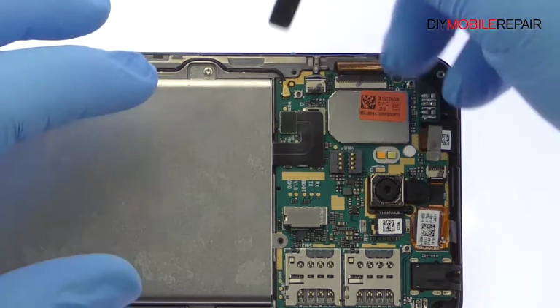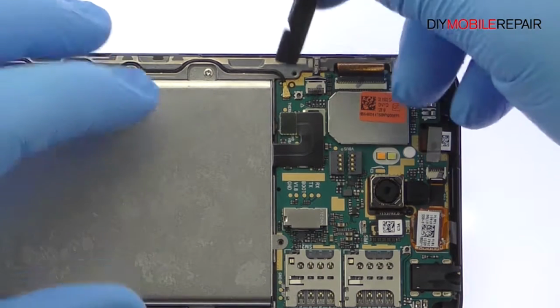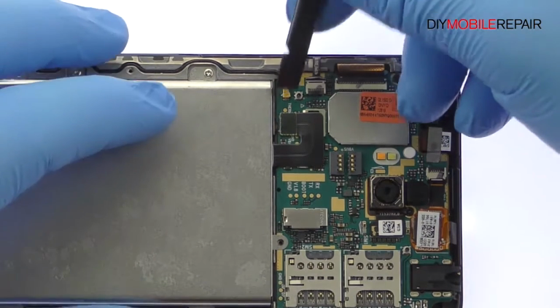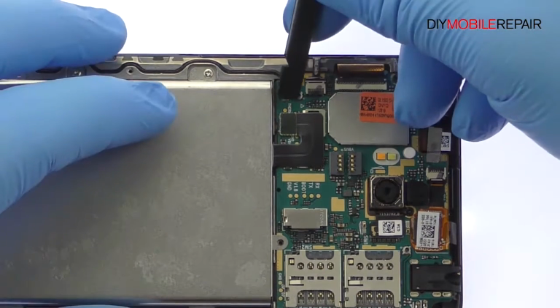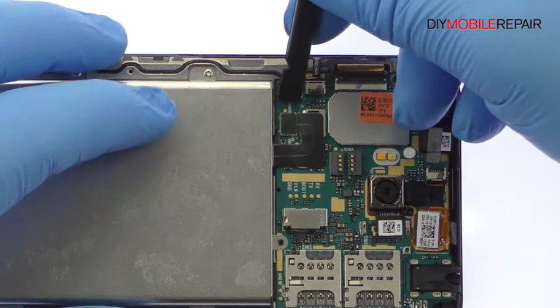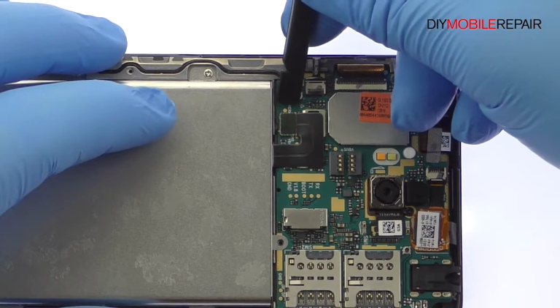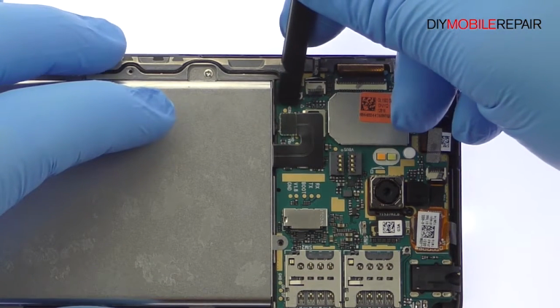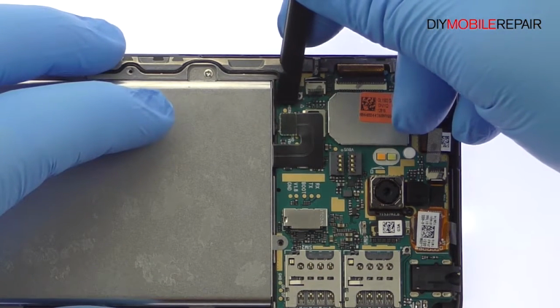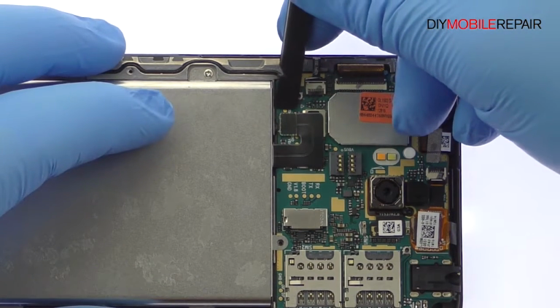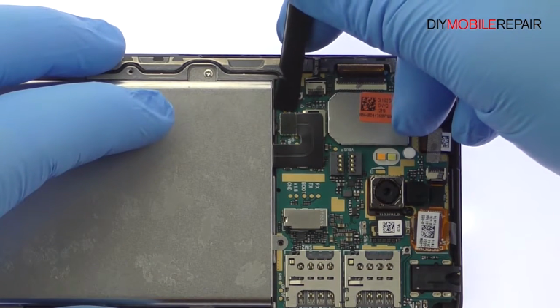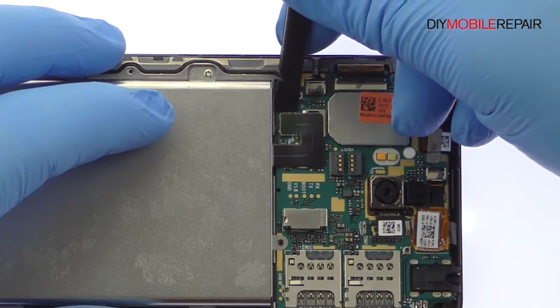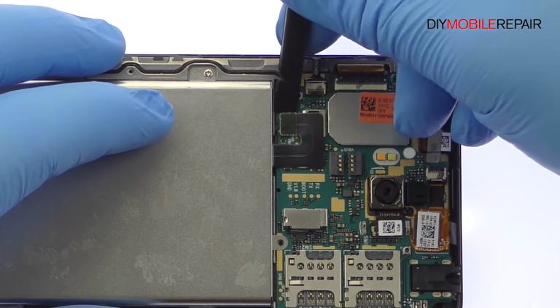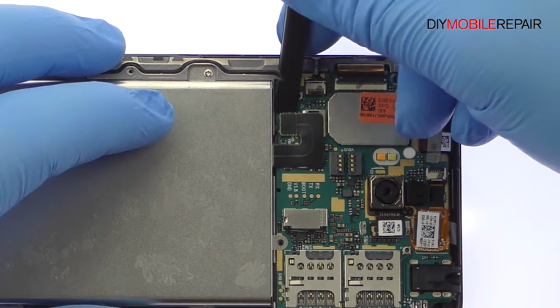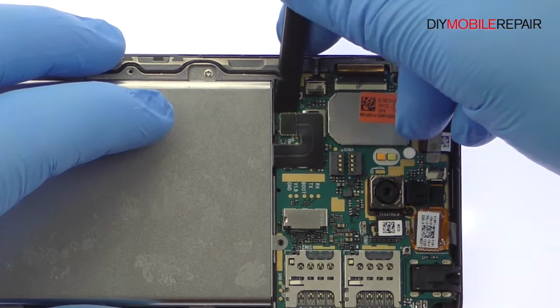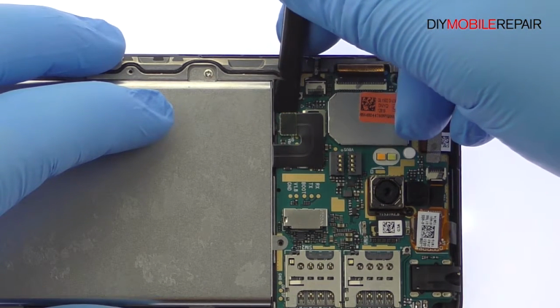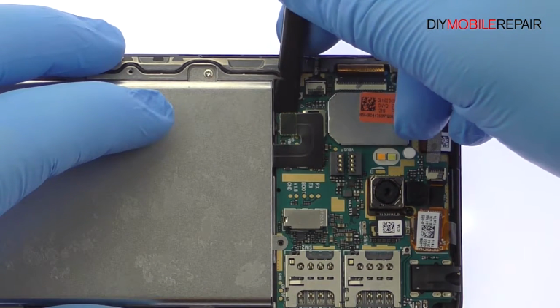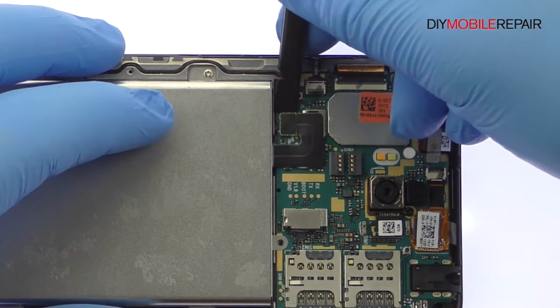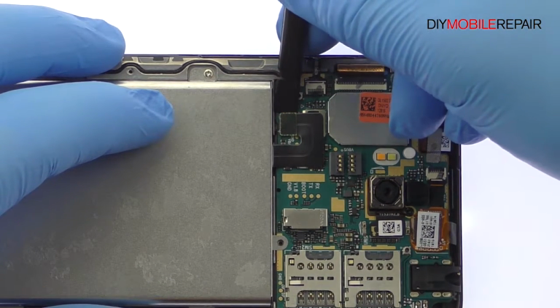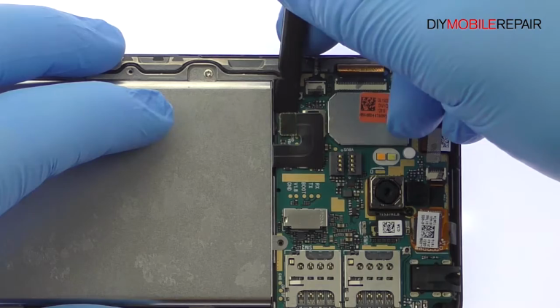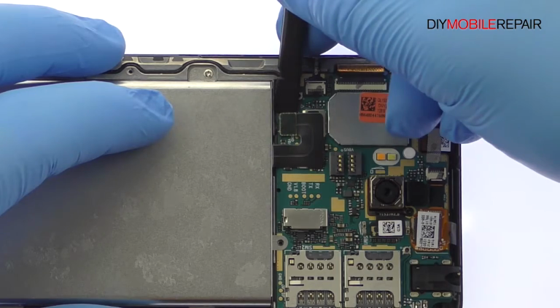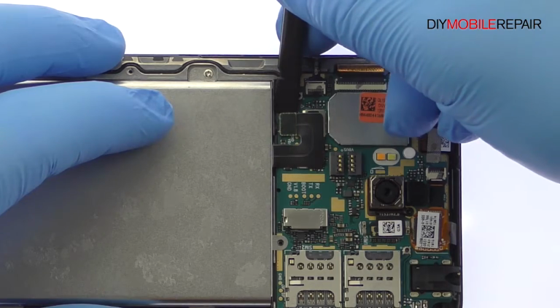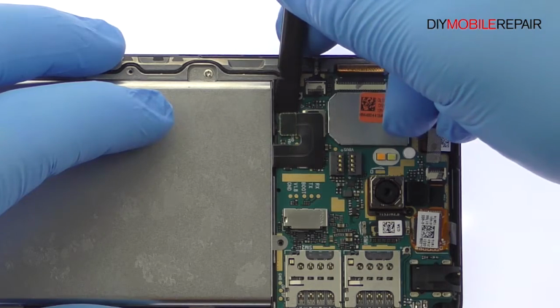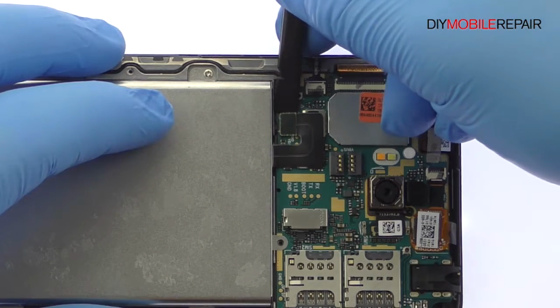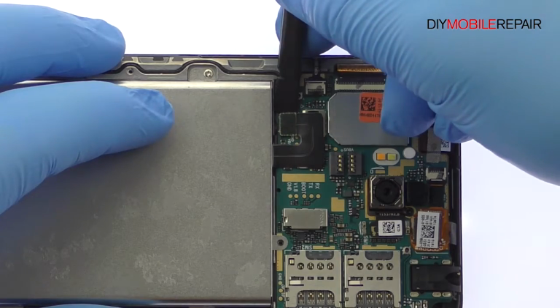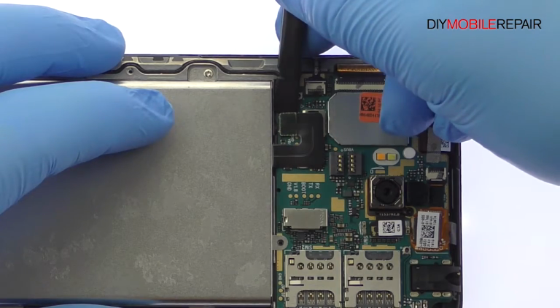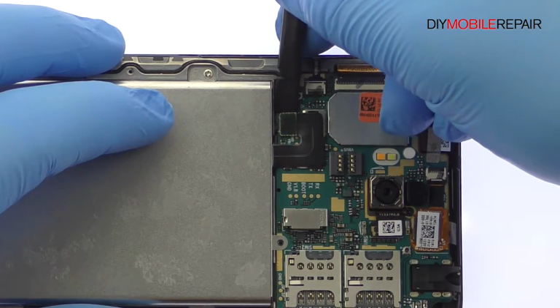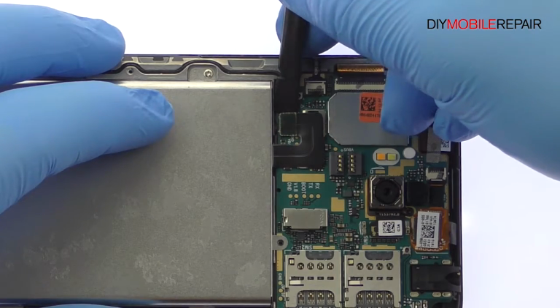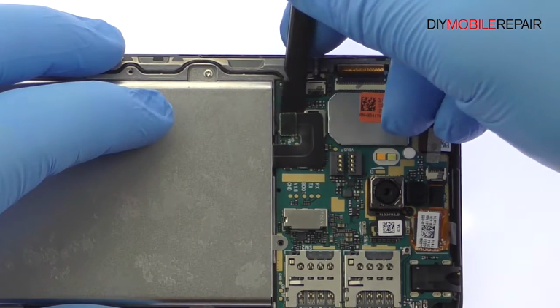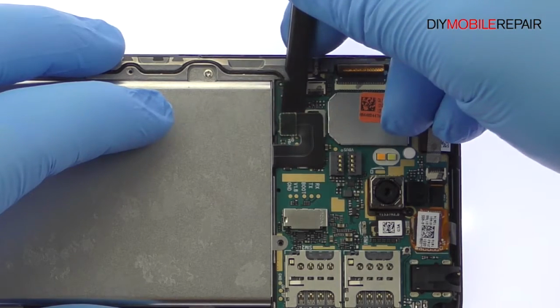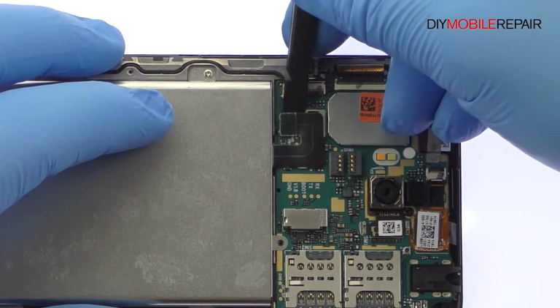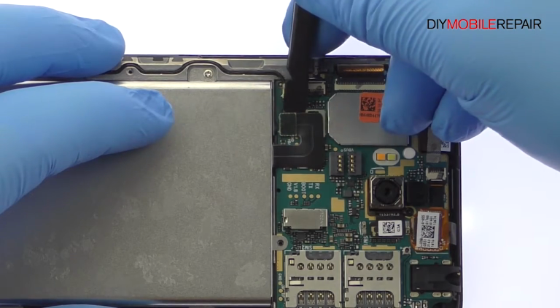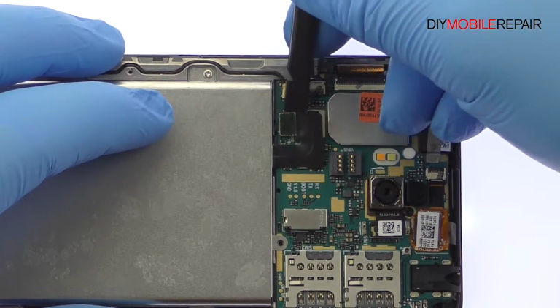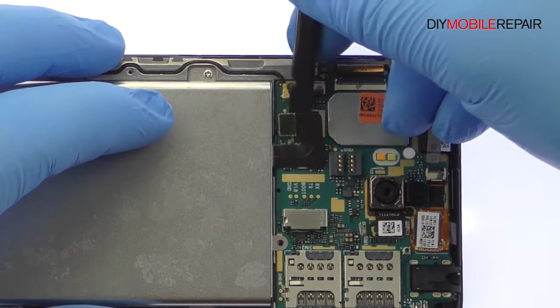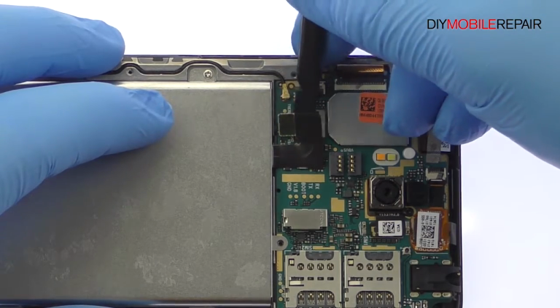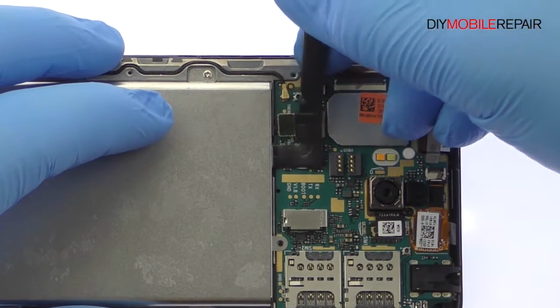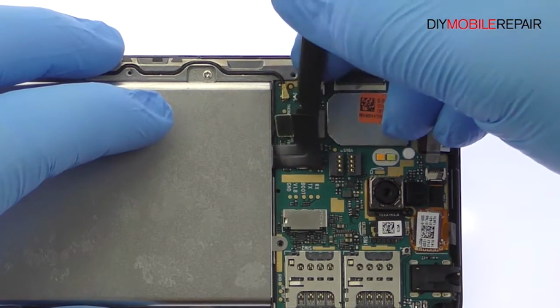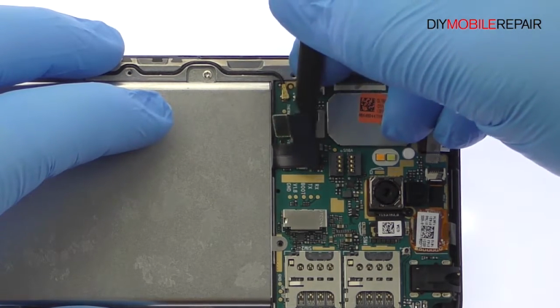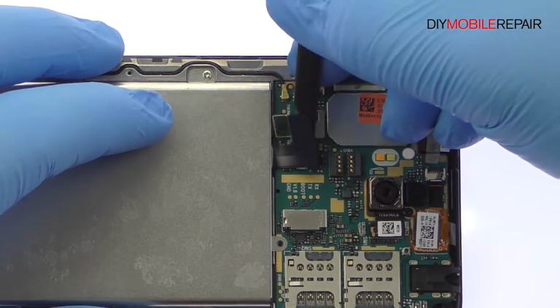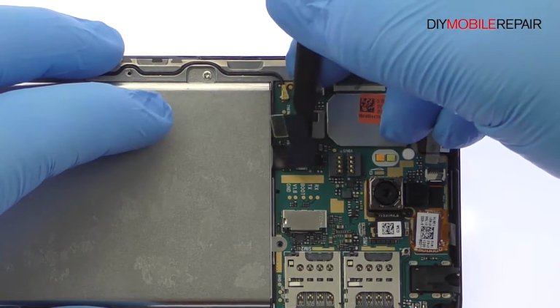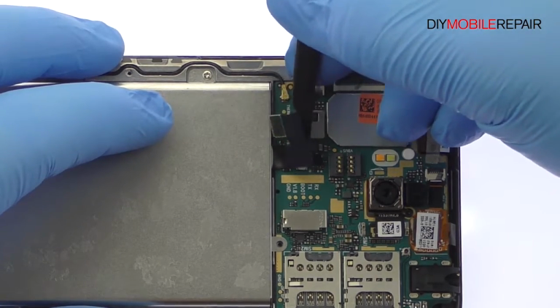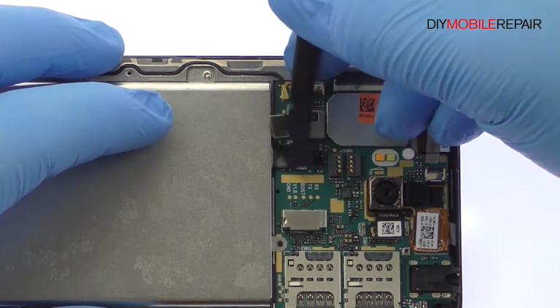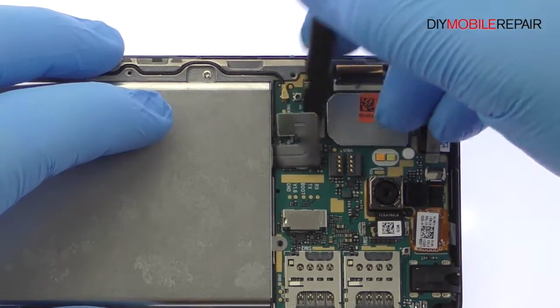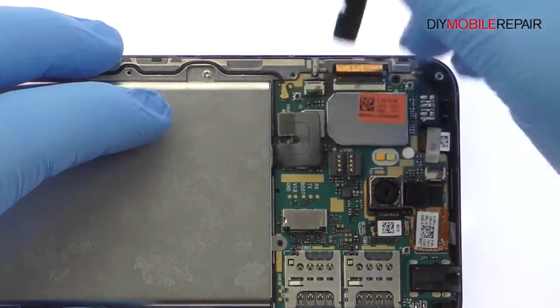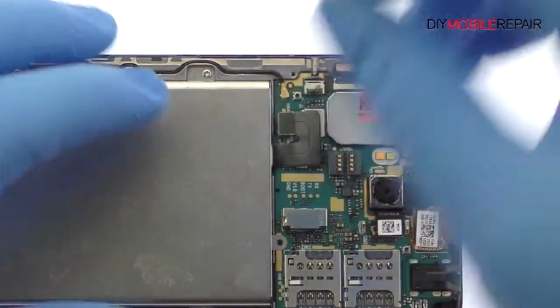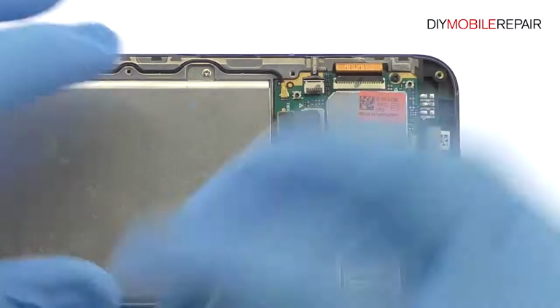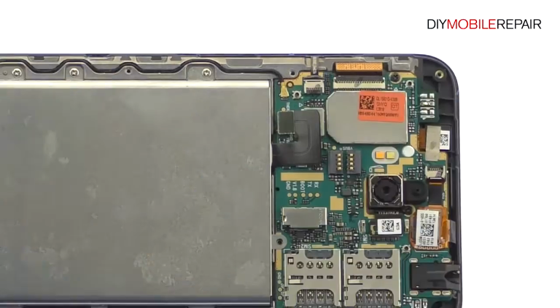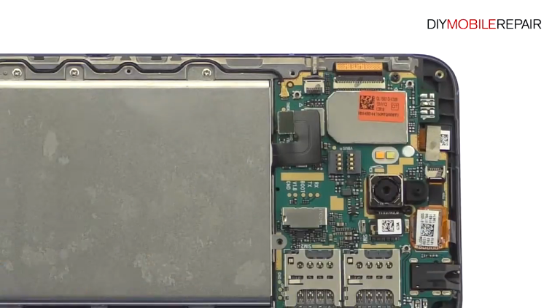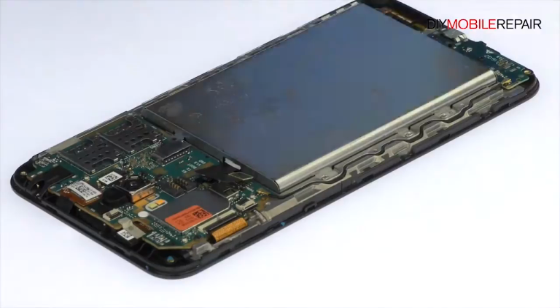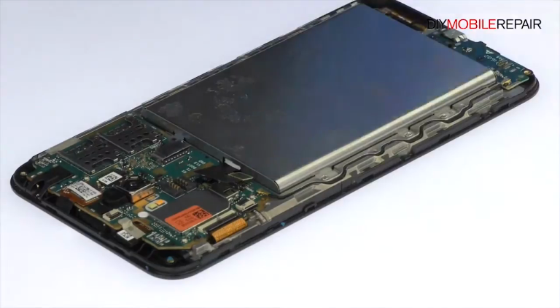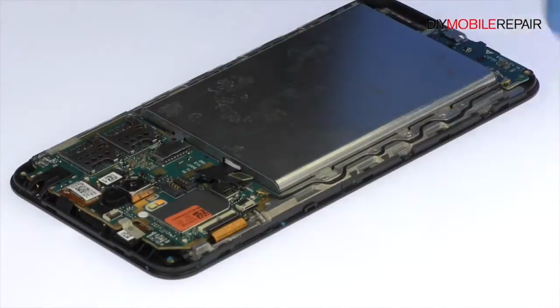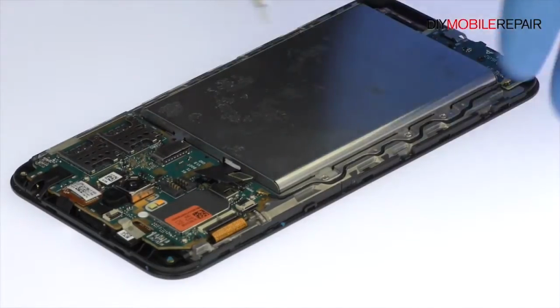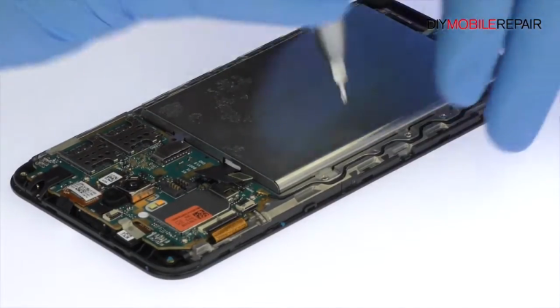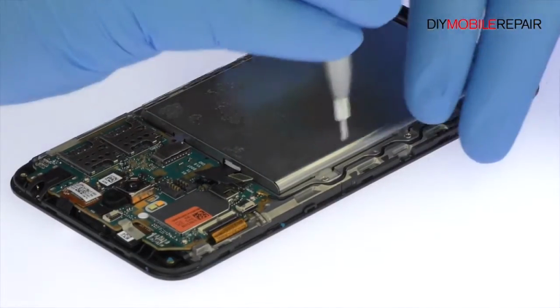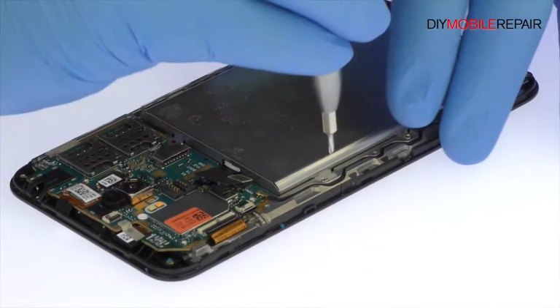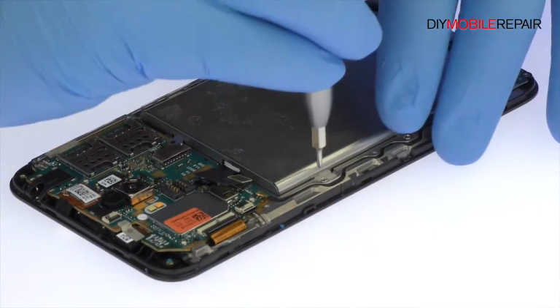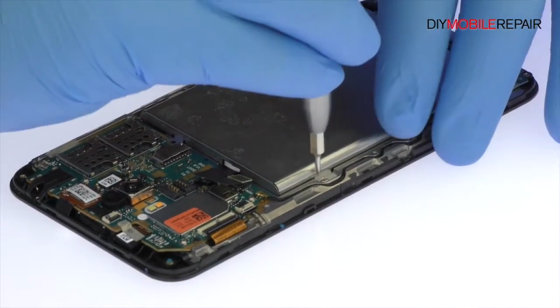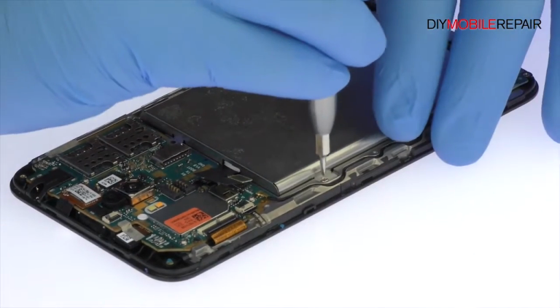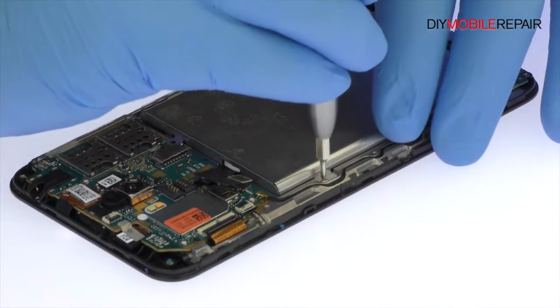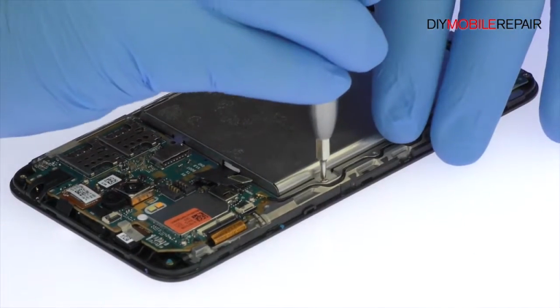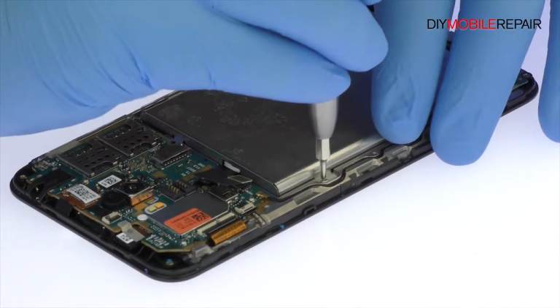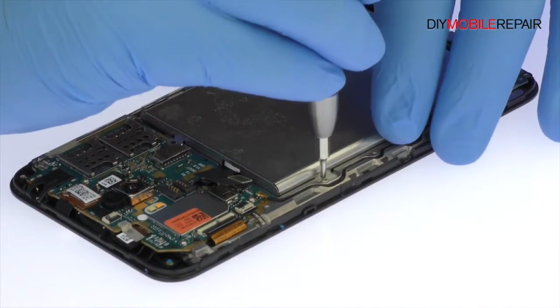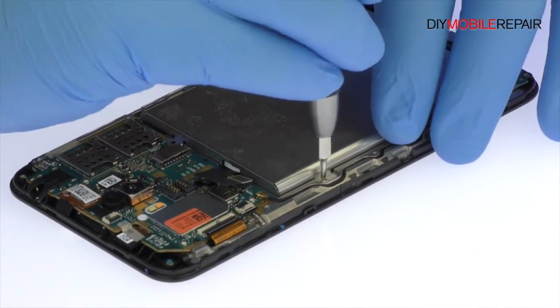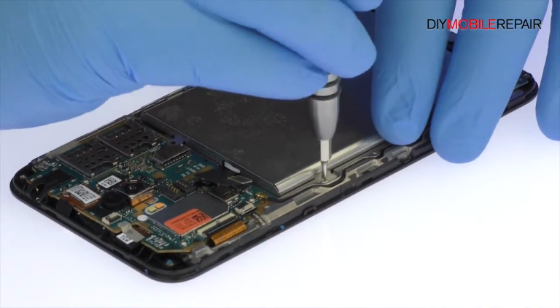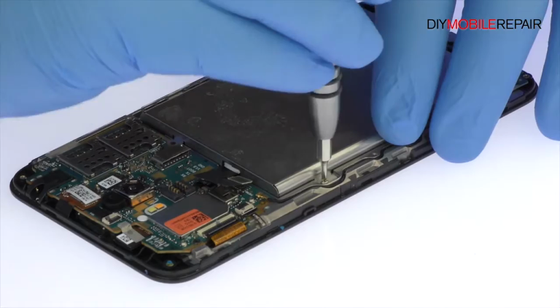Detach the ZenFone Max battery cable from the motherboard. Remove the following six Phillips screws.